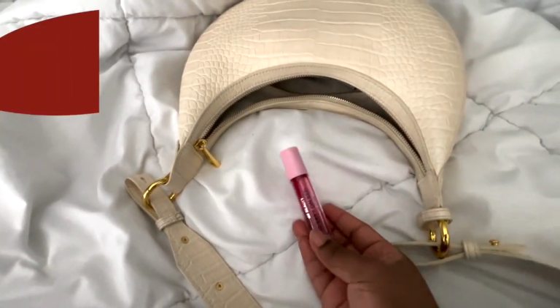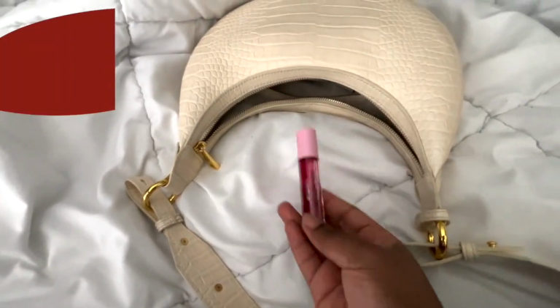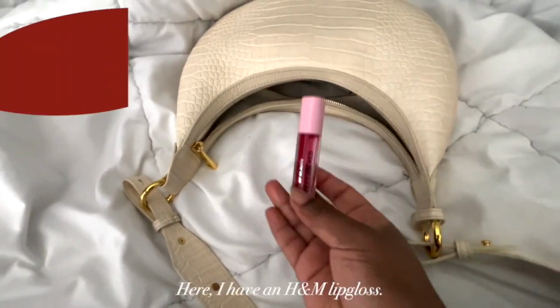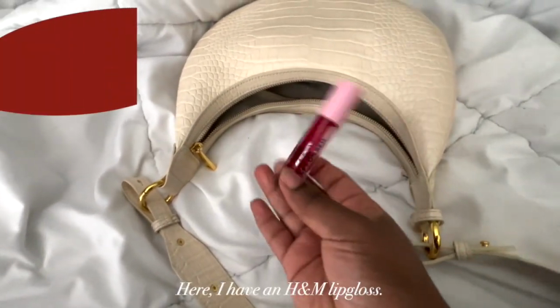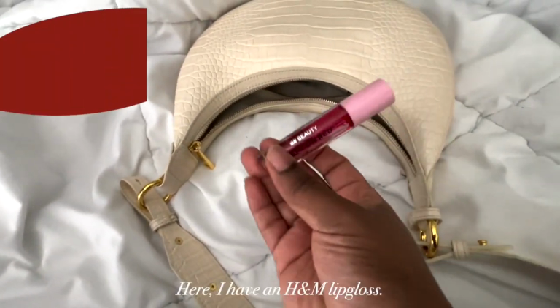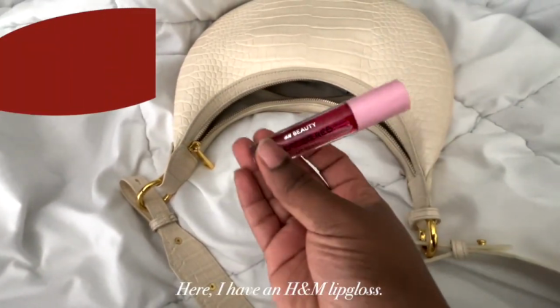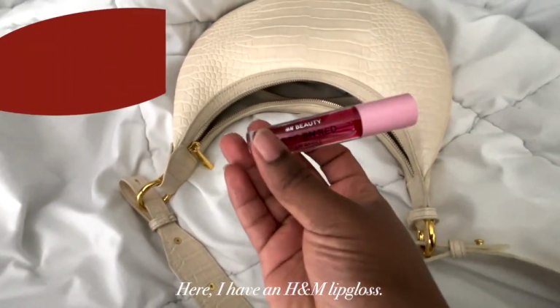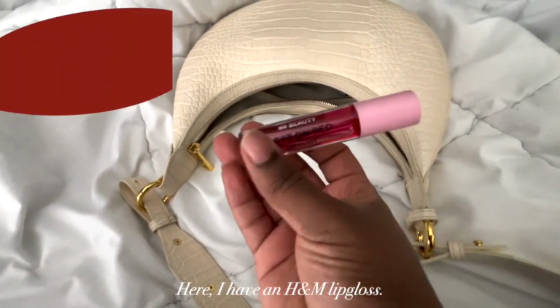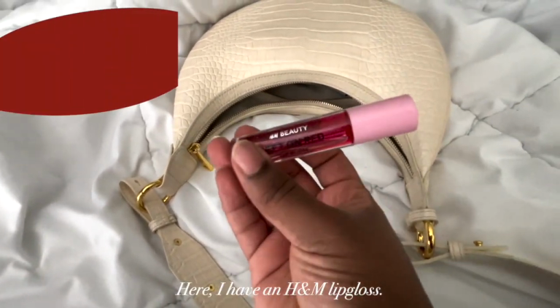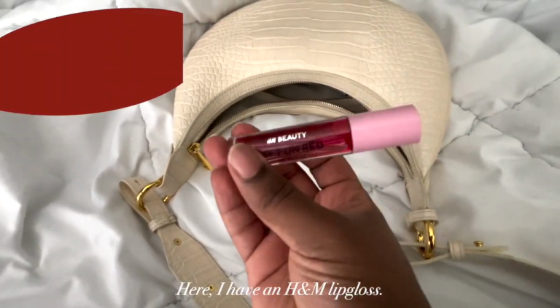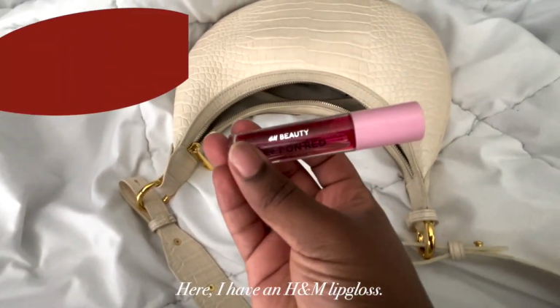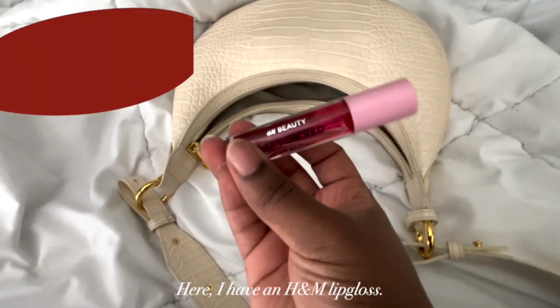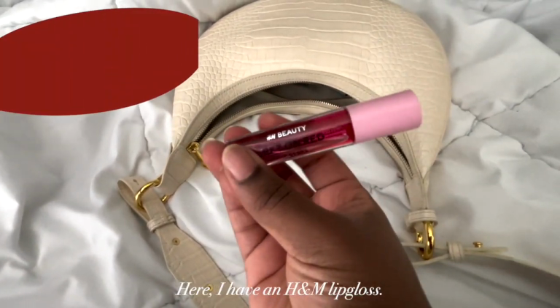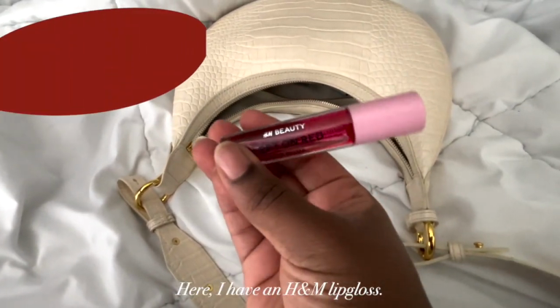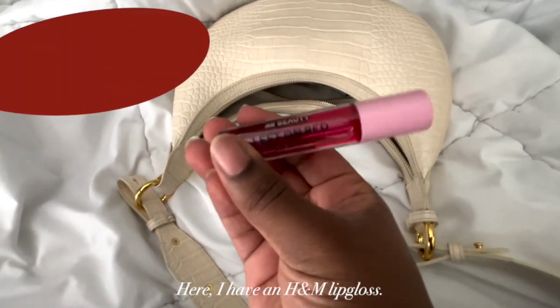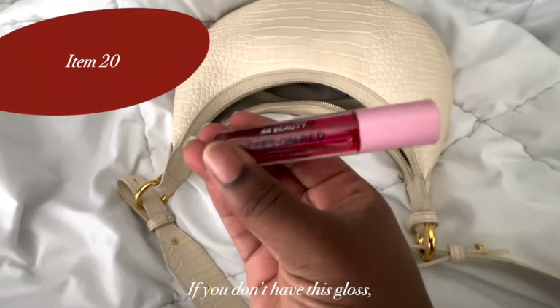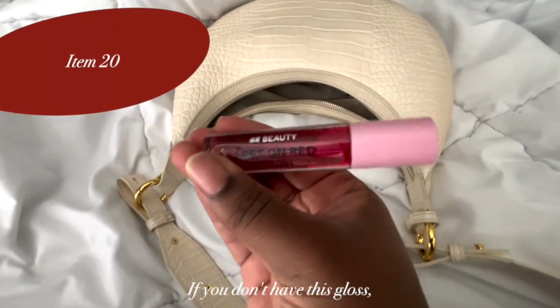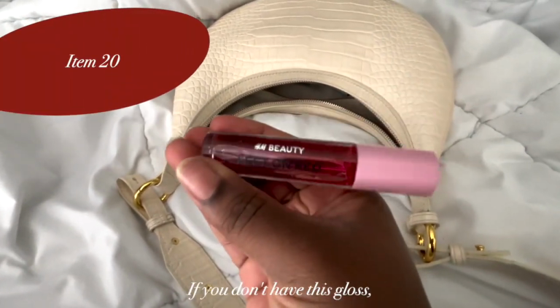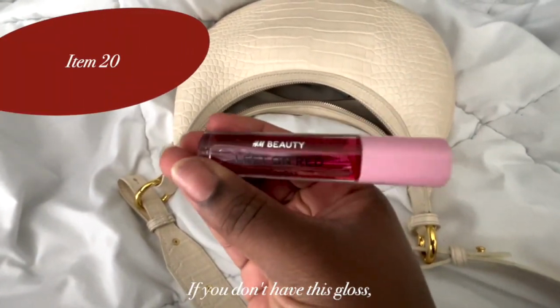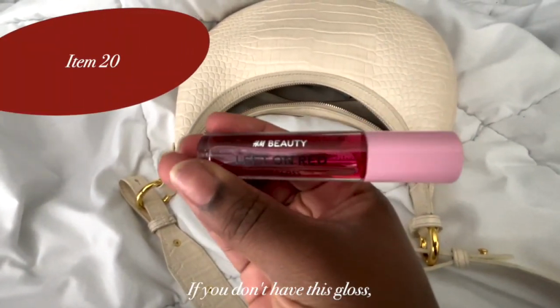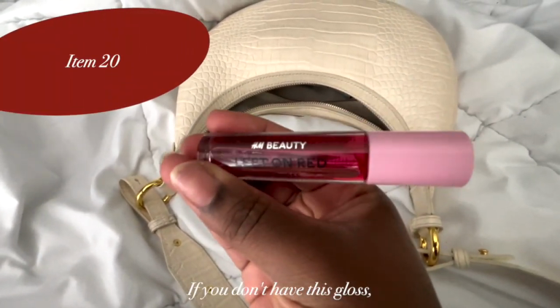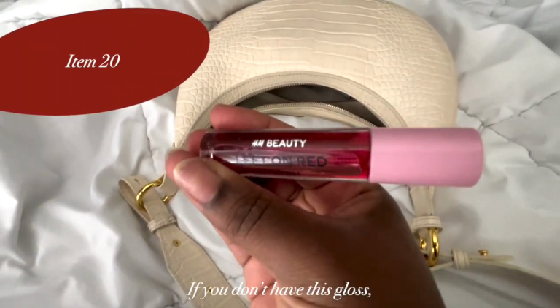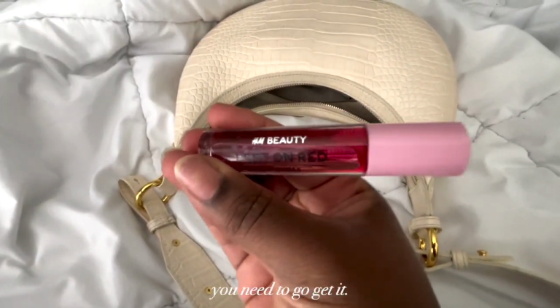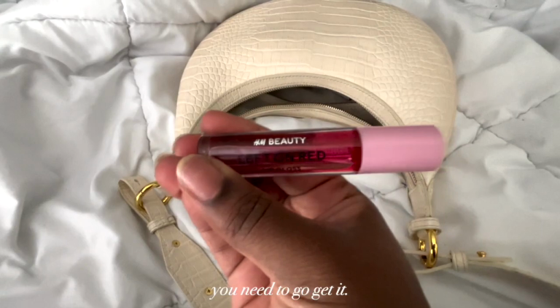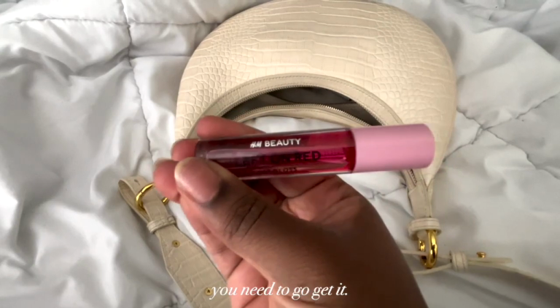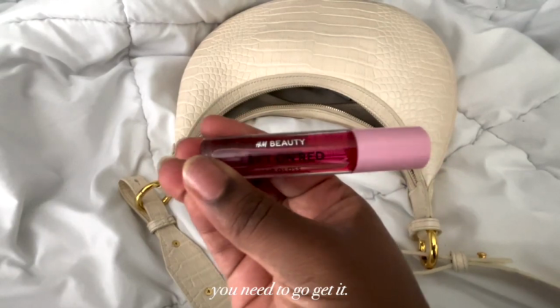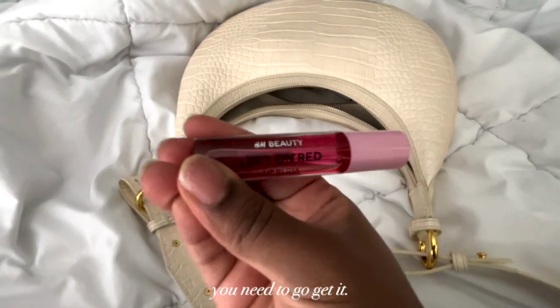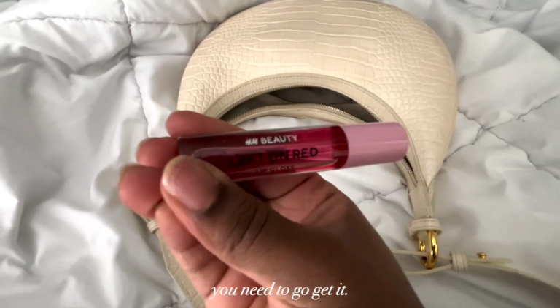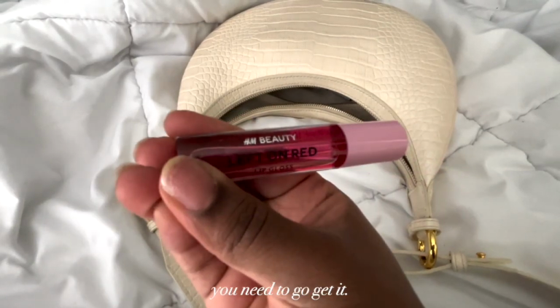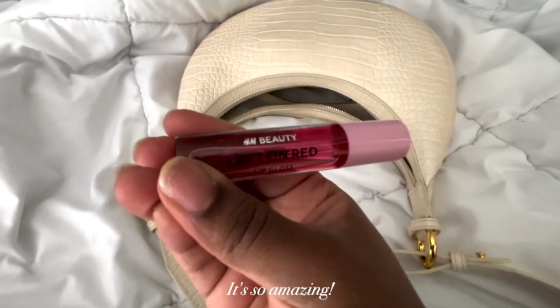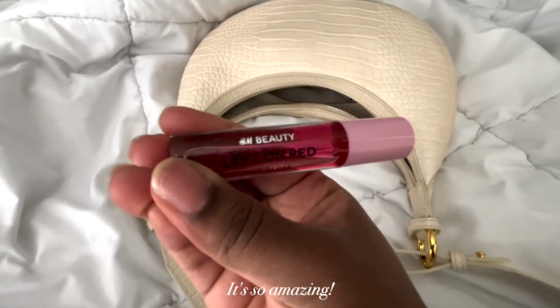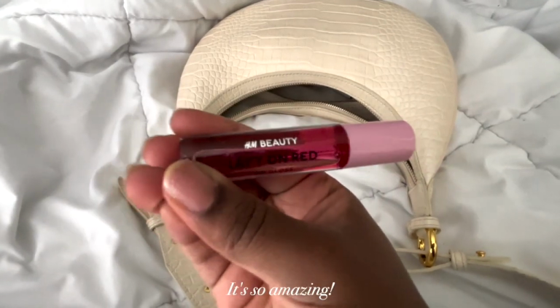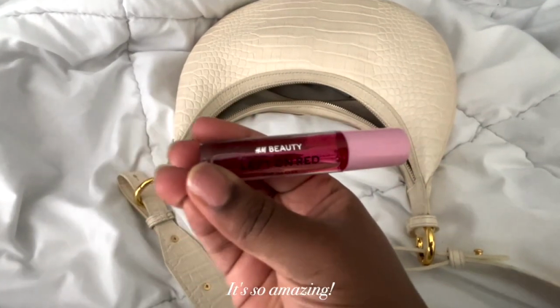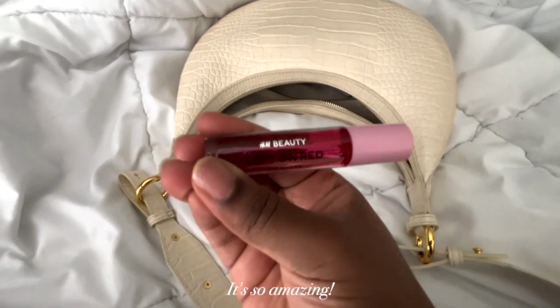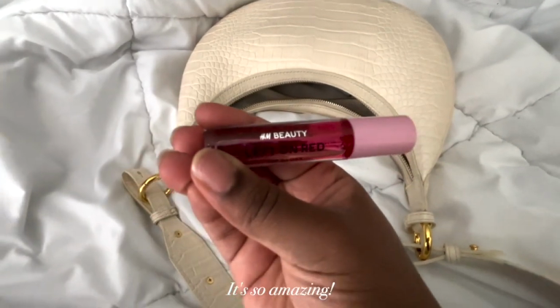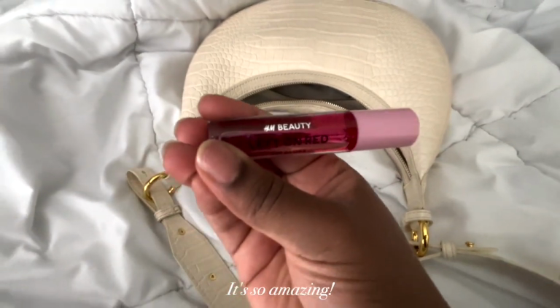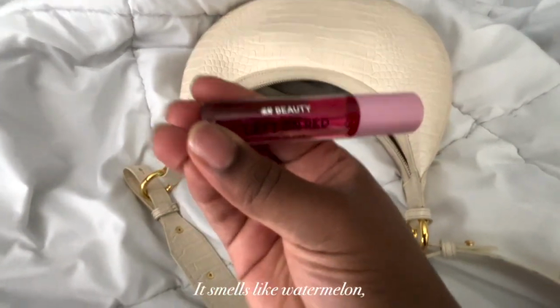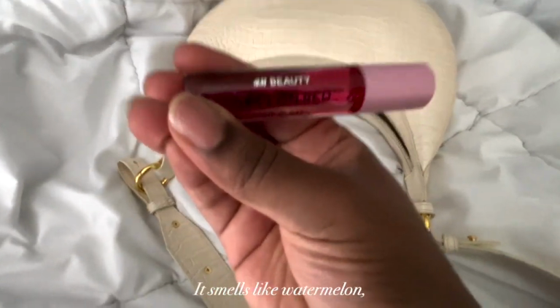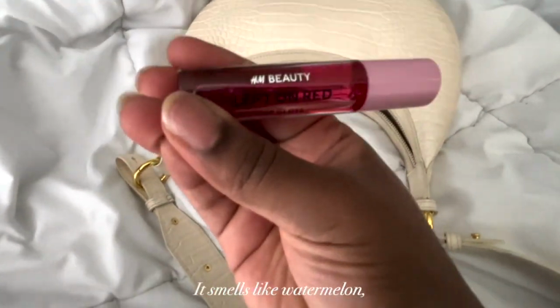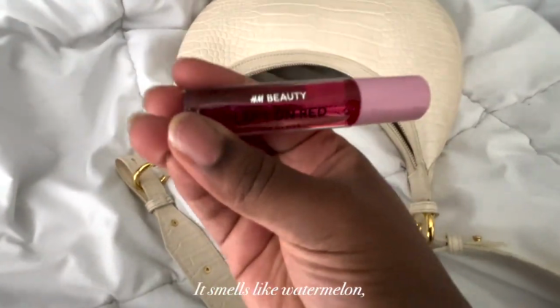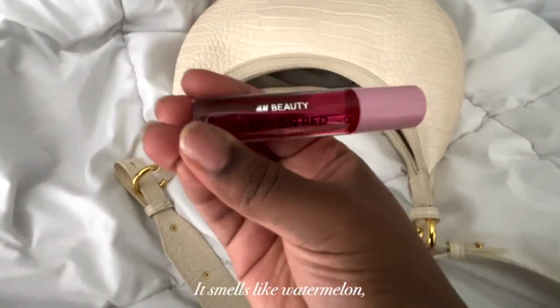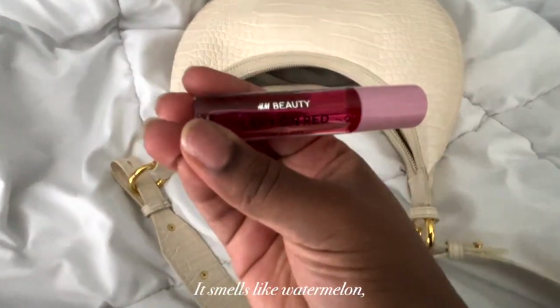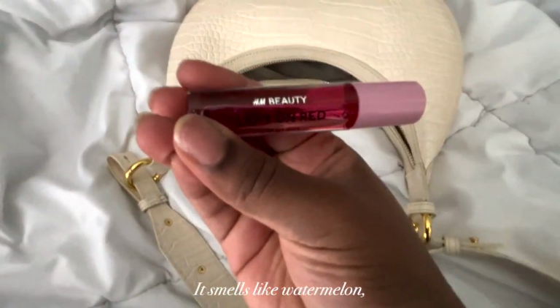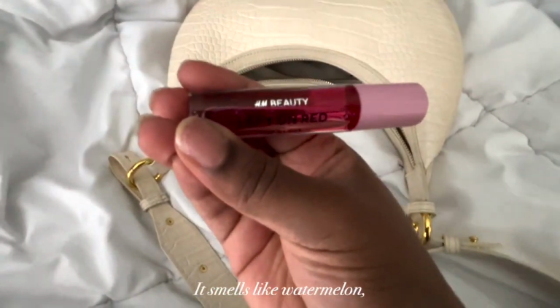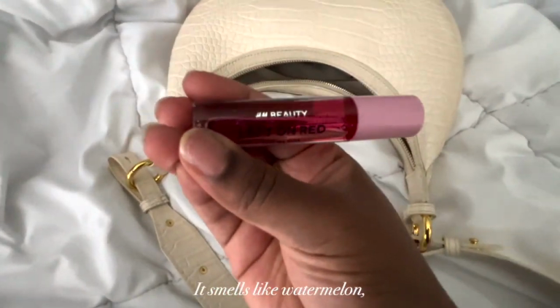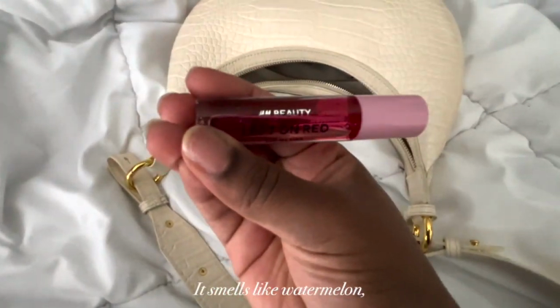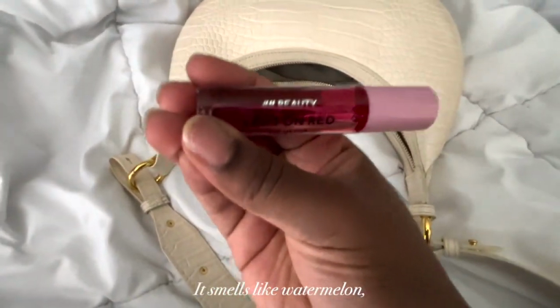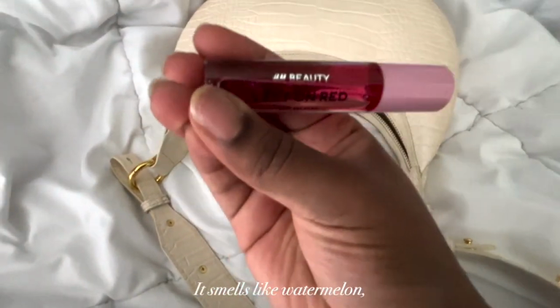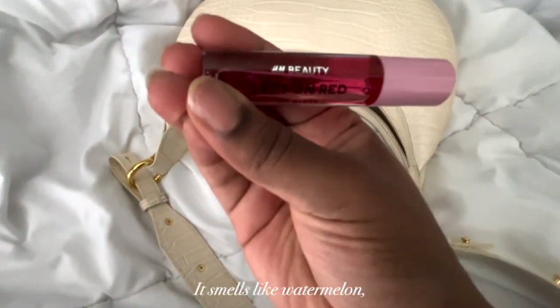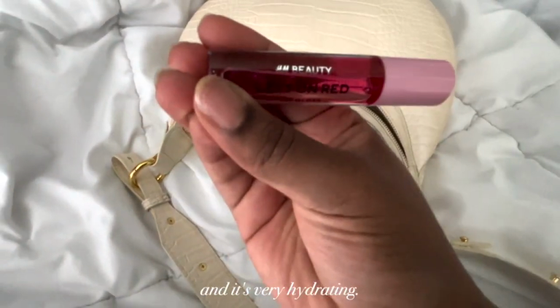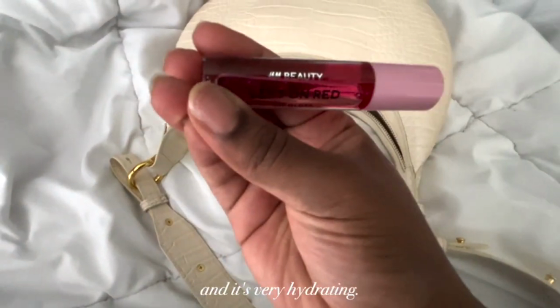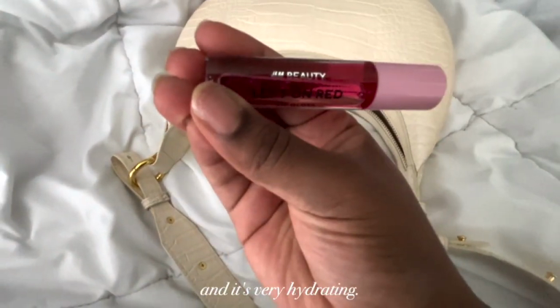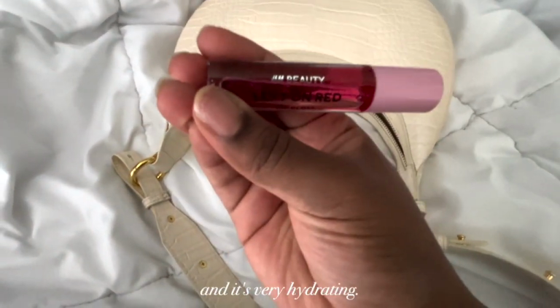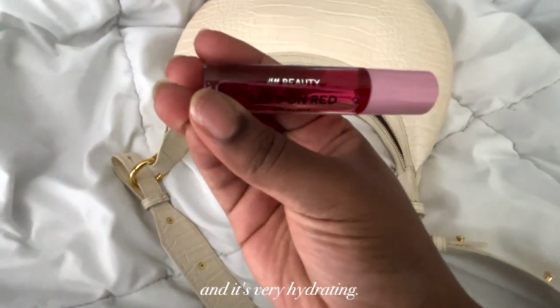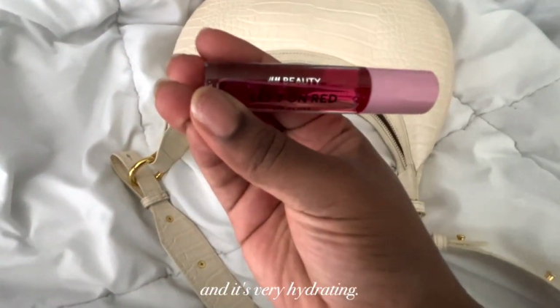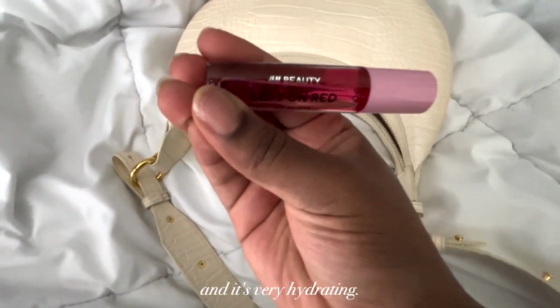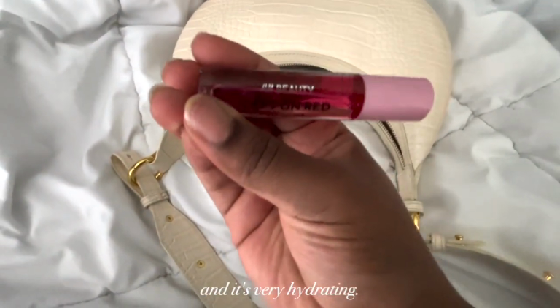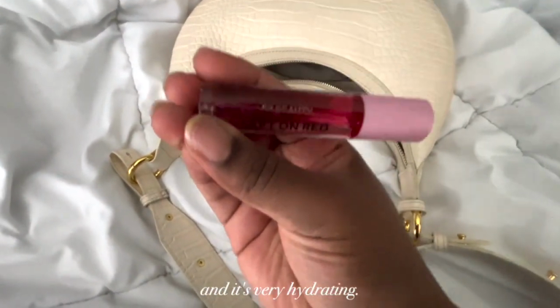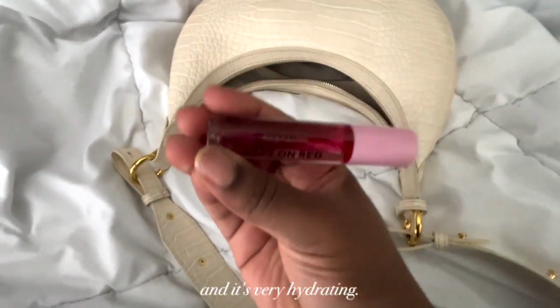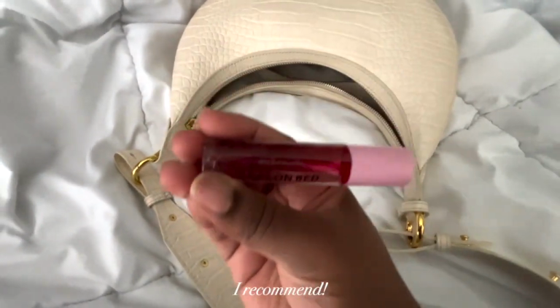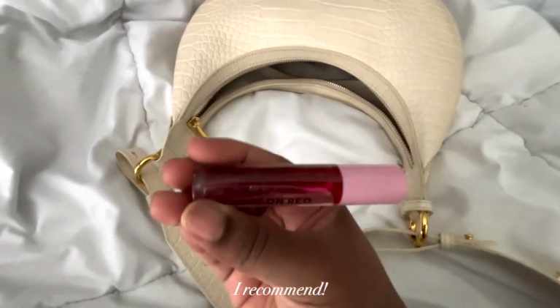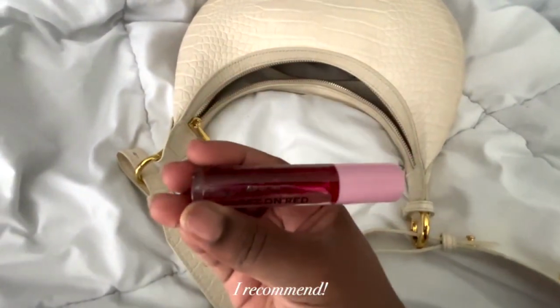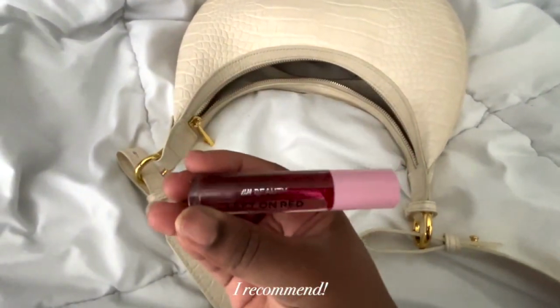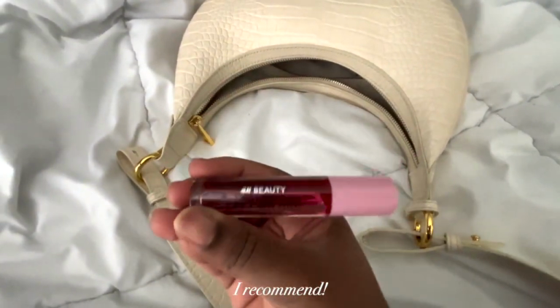Here I have an H&M lip gloss. If you don't have this gloss, you need to go get it — it's so amazing. It smells like watermelon and it's very hydrating. I recommend it.